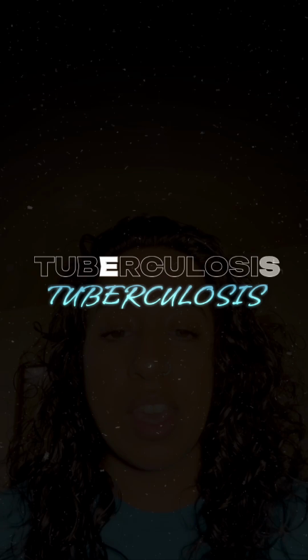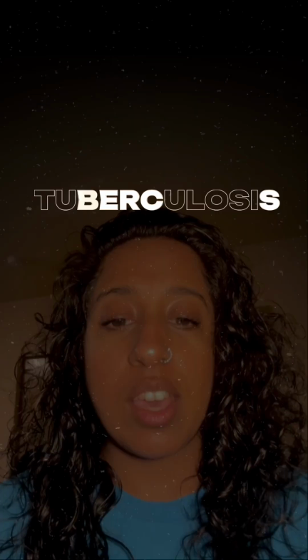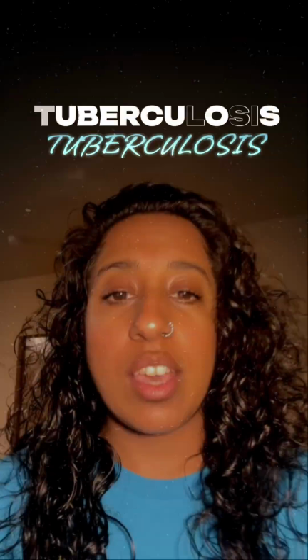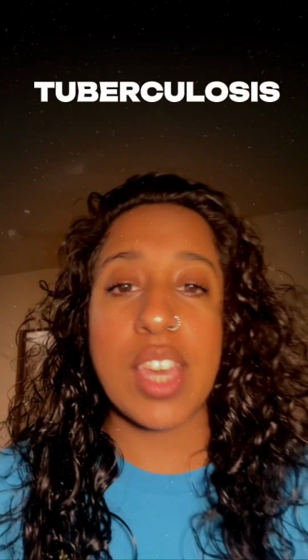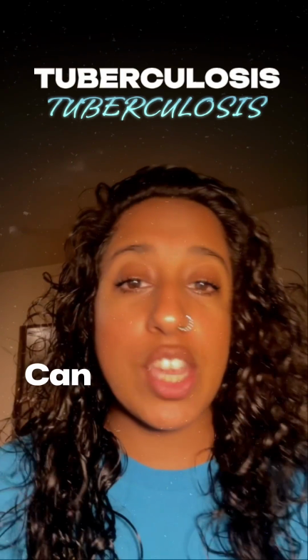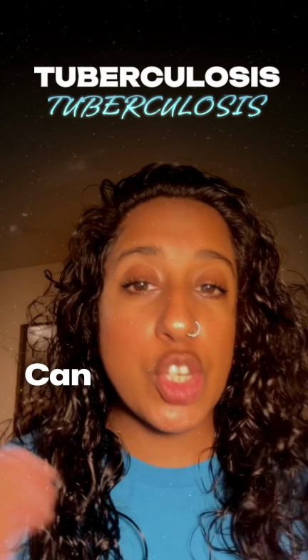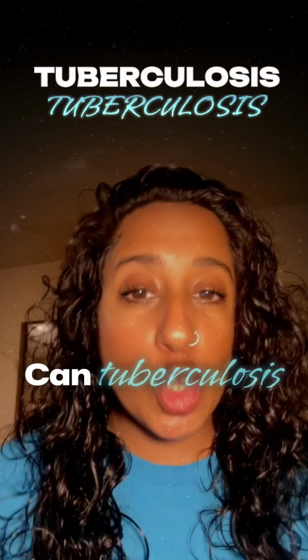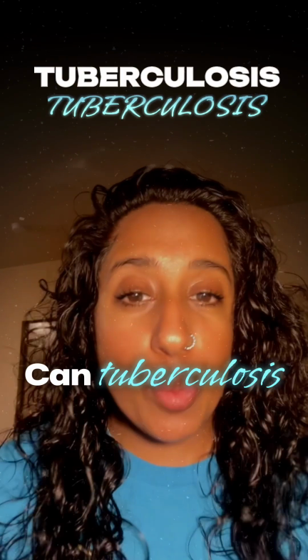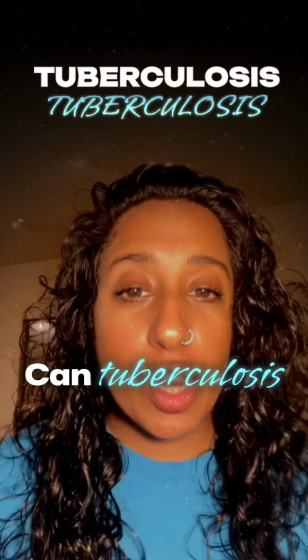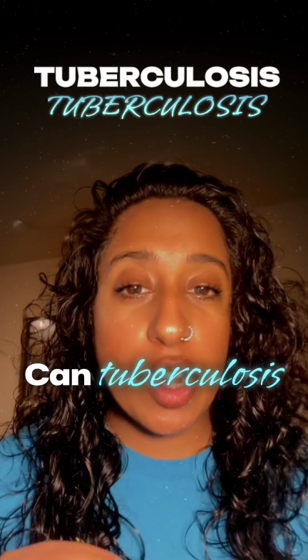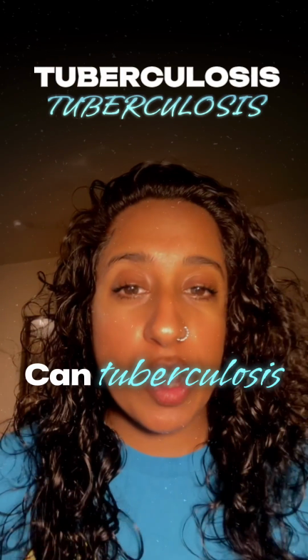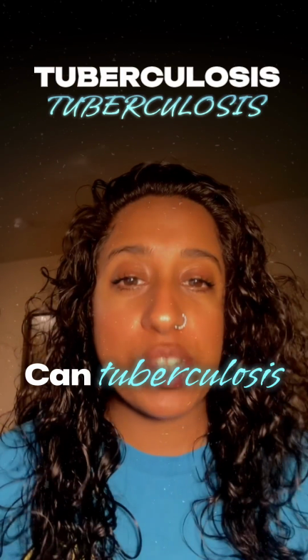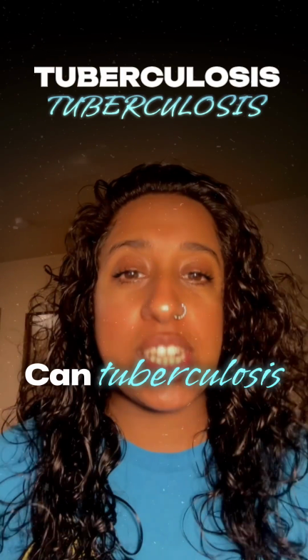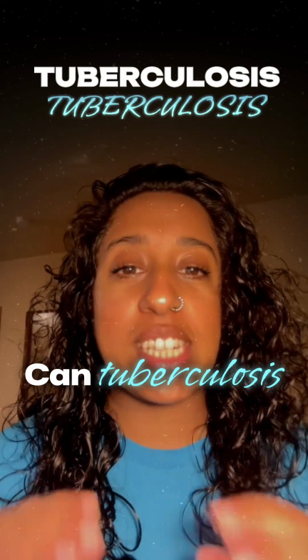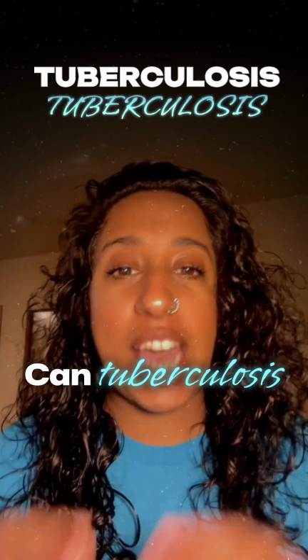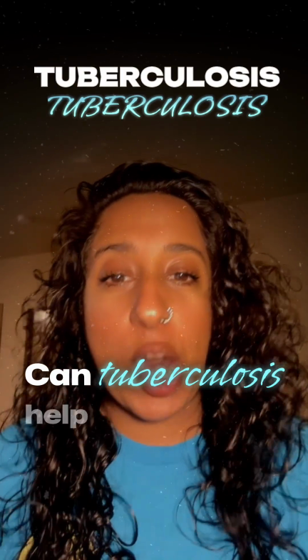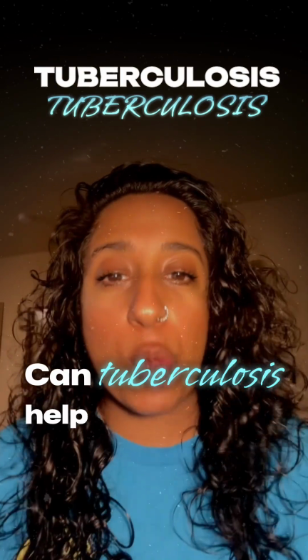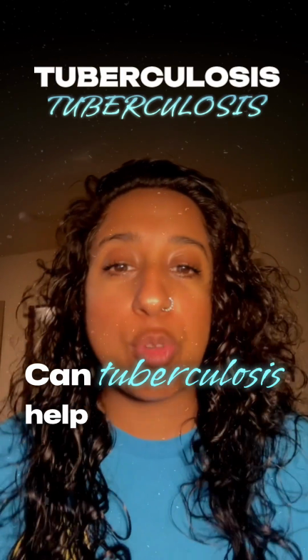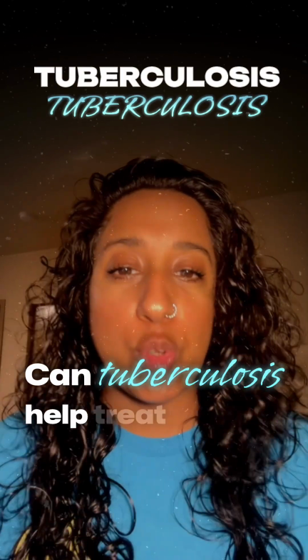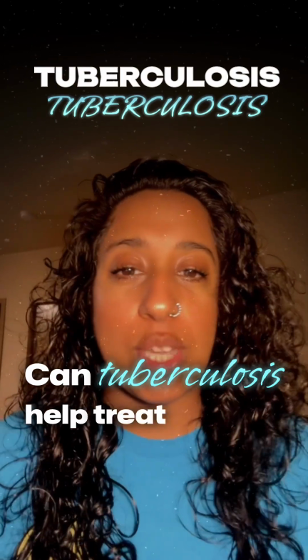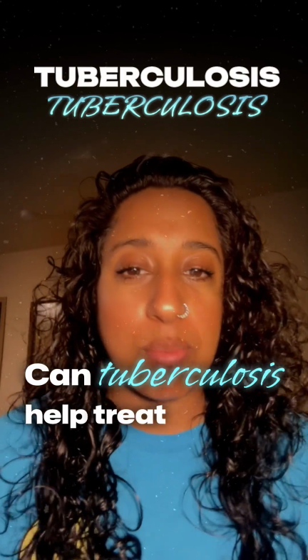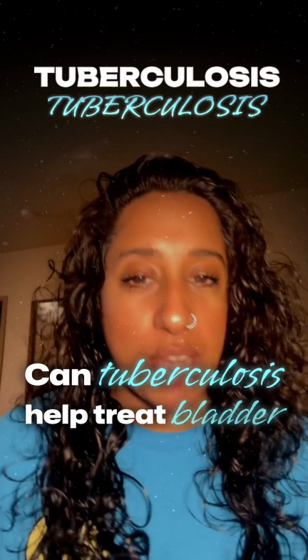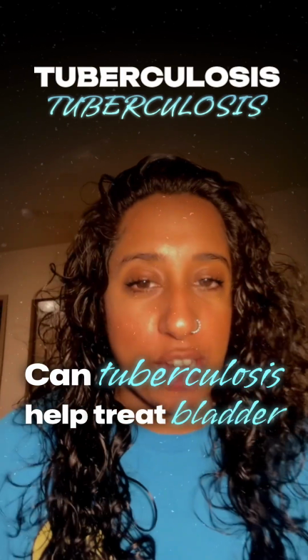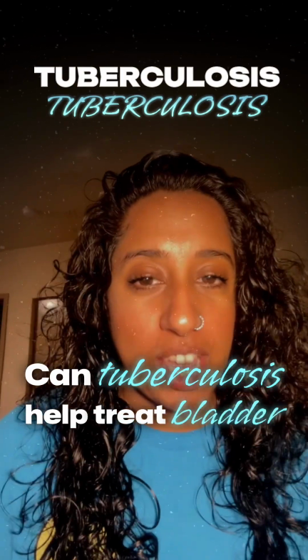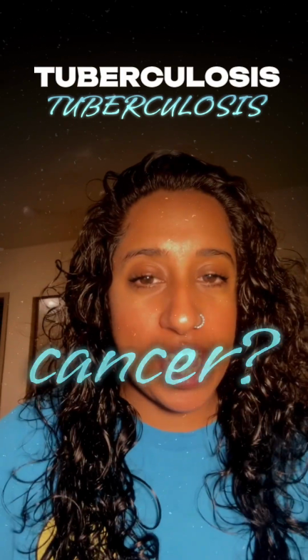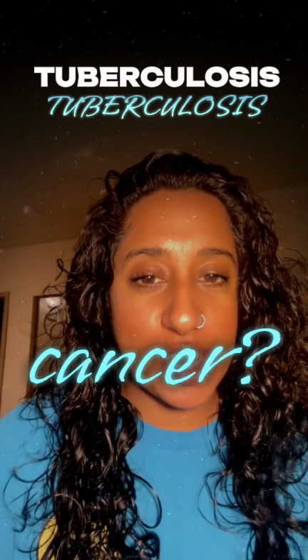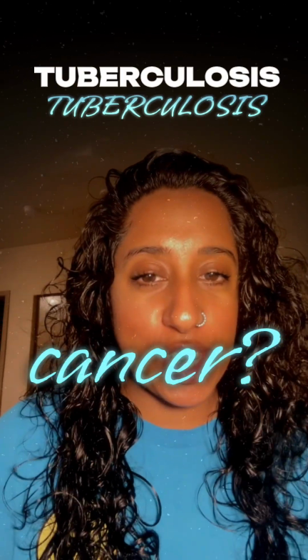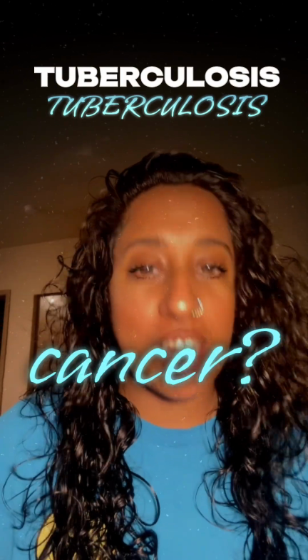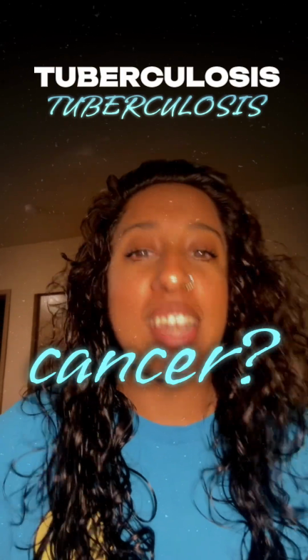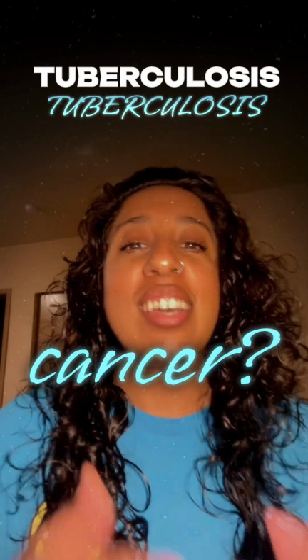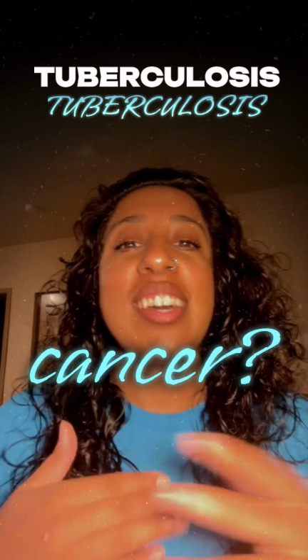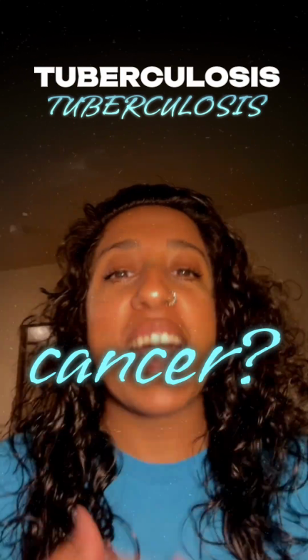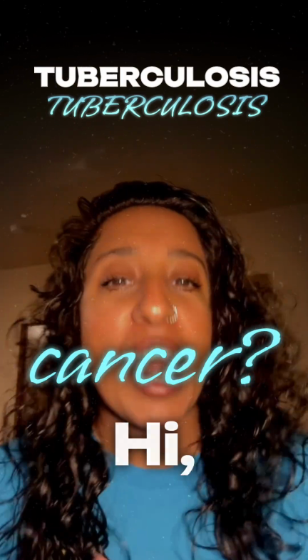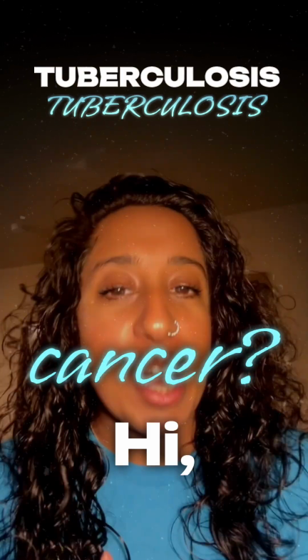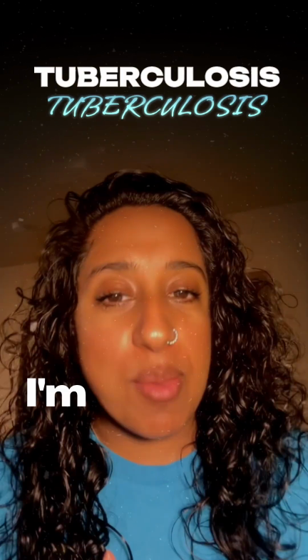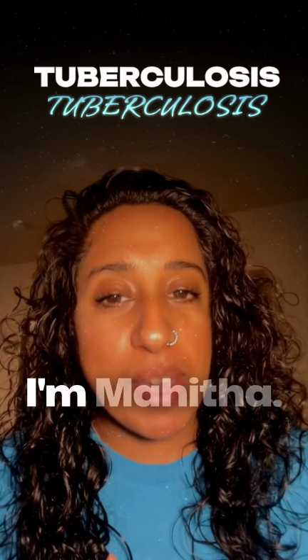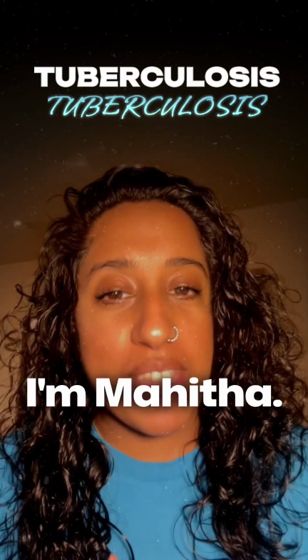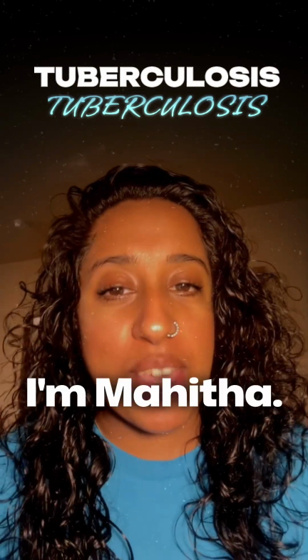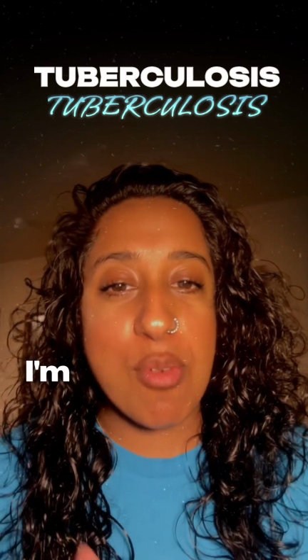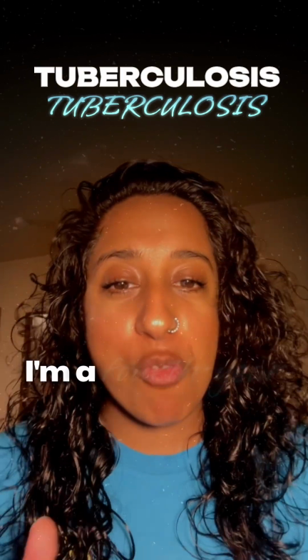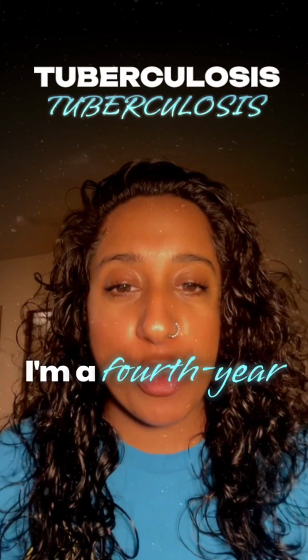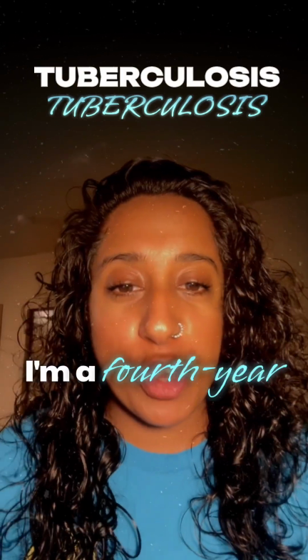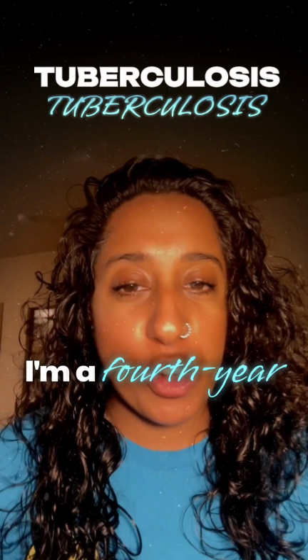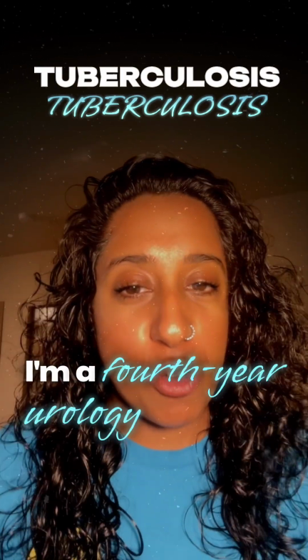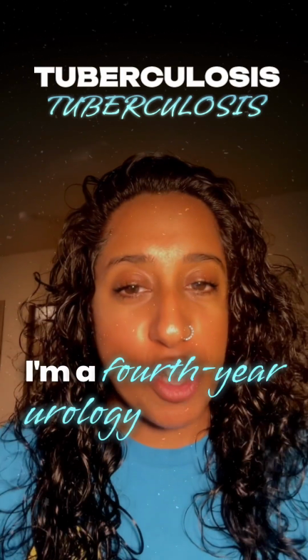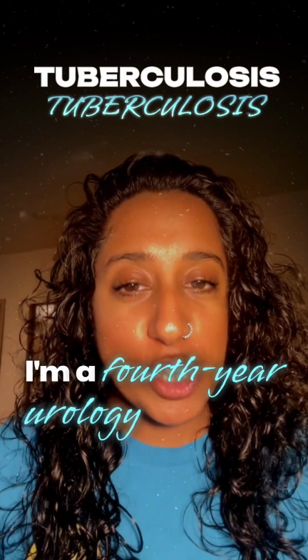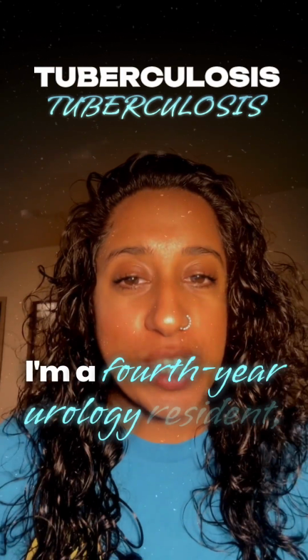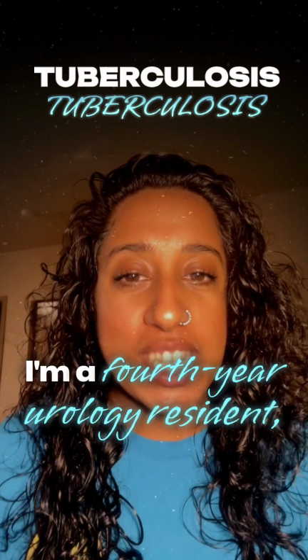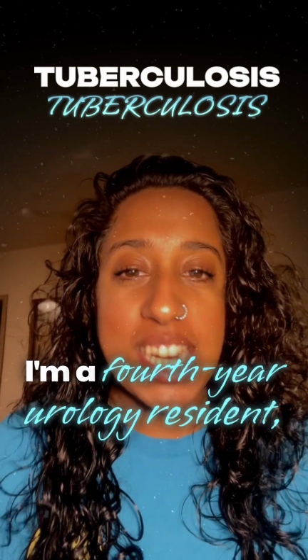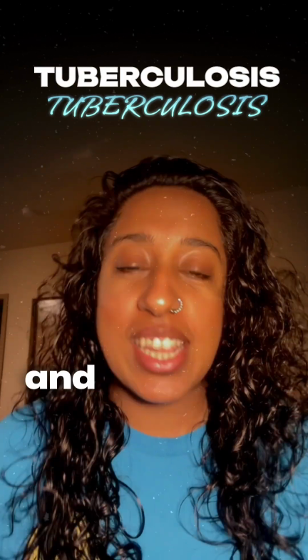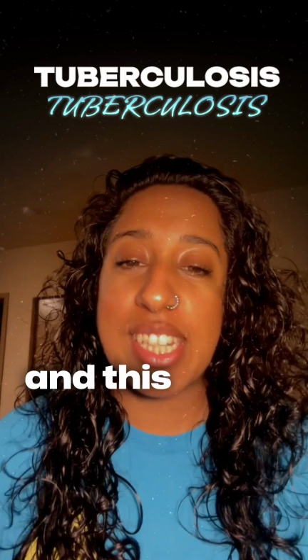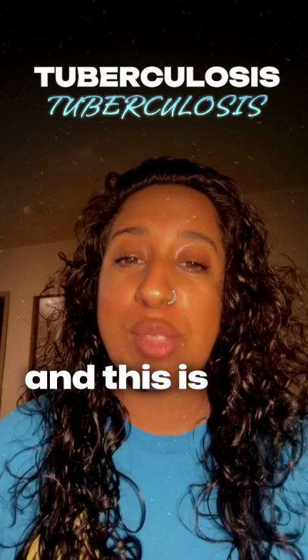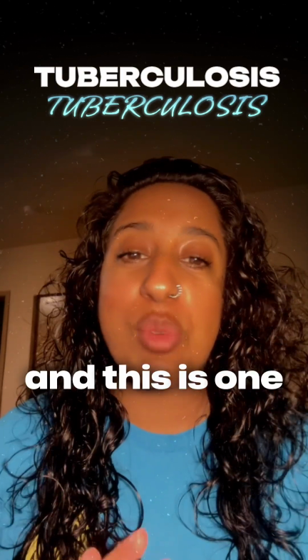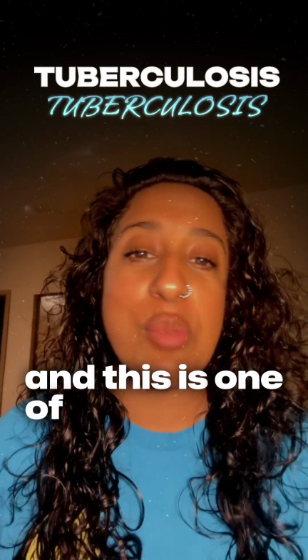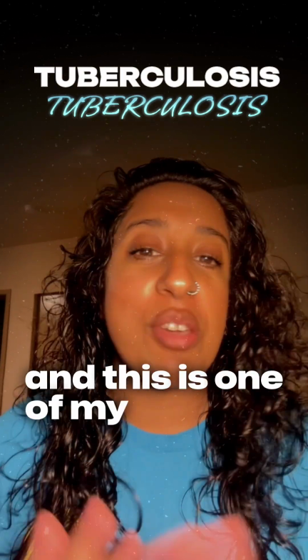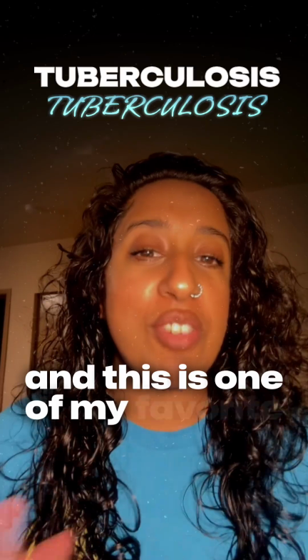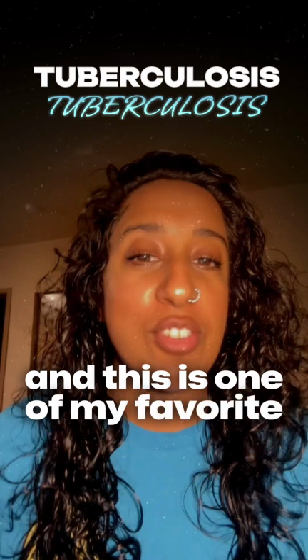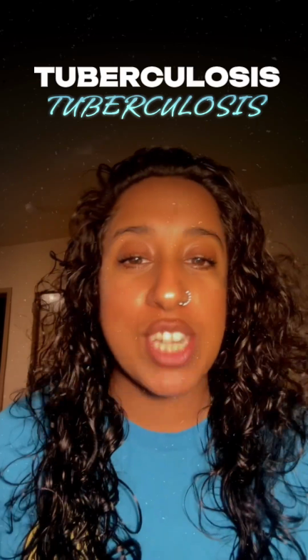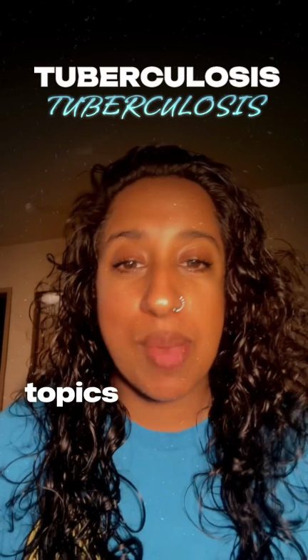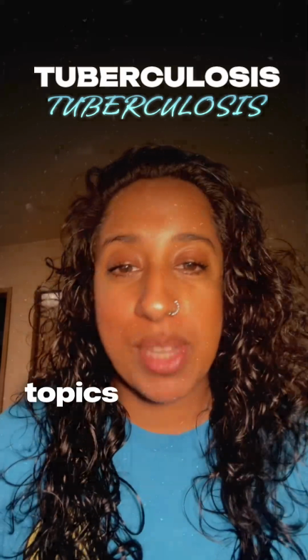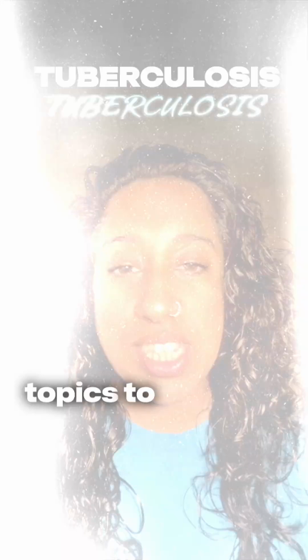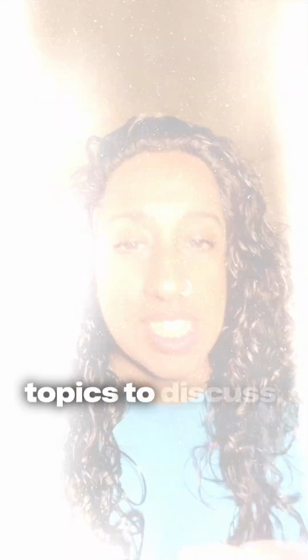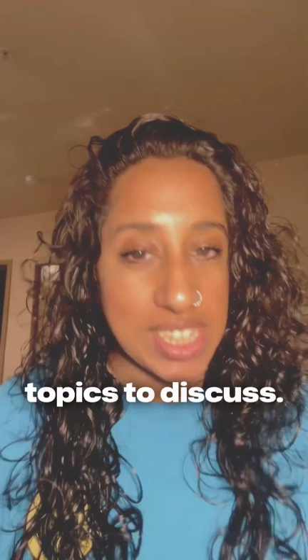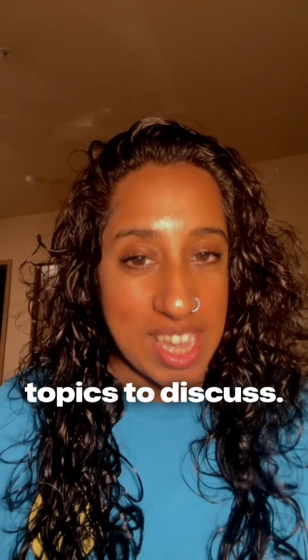Can tuberculosis help treat bladder cancer? Hi, I'm Mahitha. I'm a fourth-year urology resident, and this is one of my favorite topics to discuss.